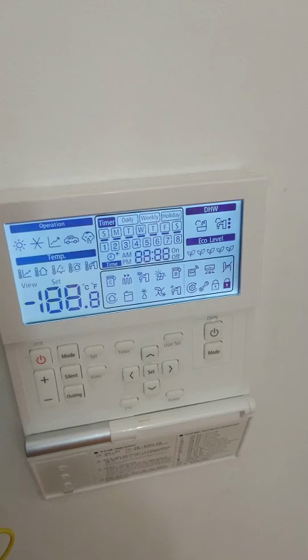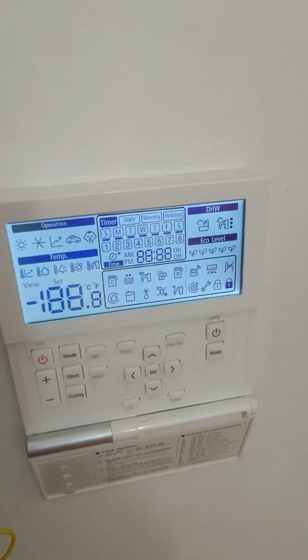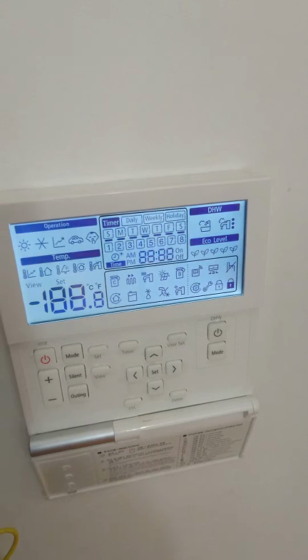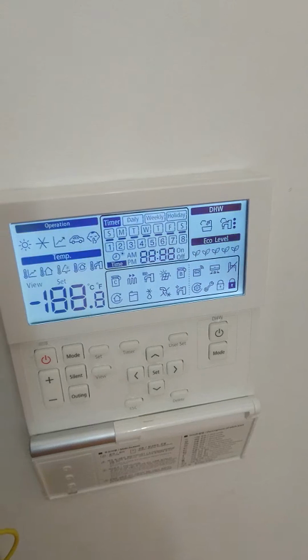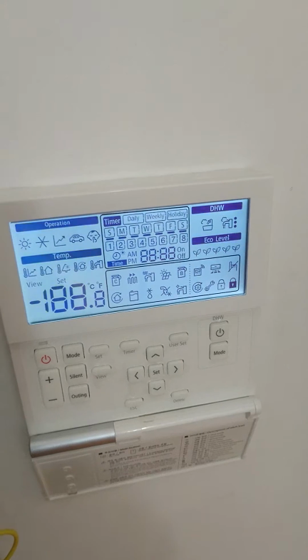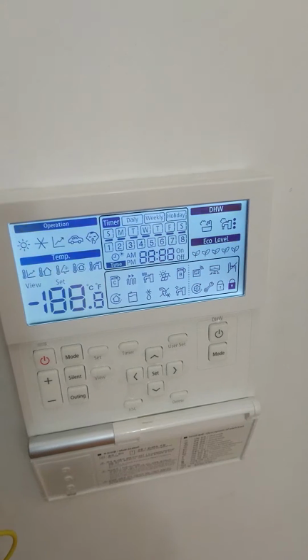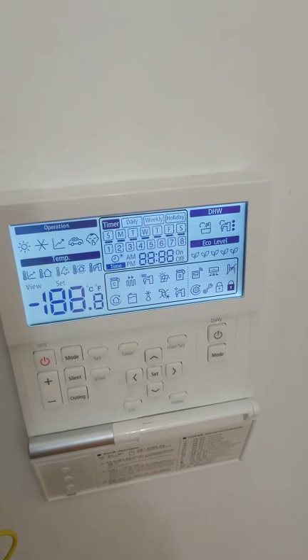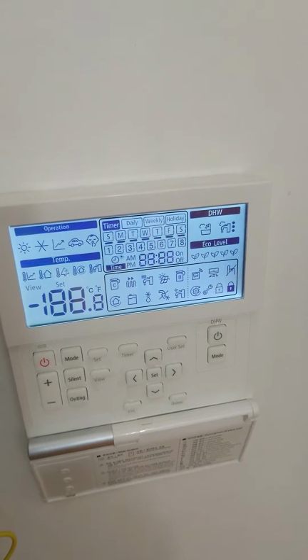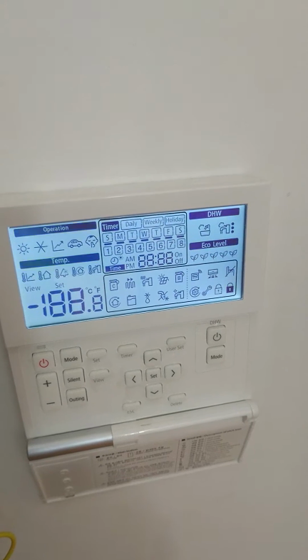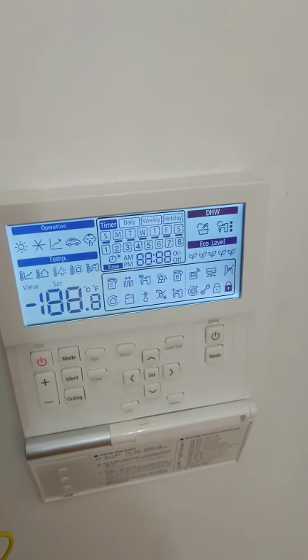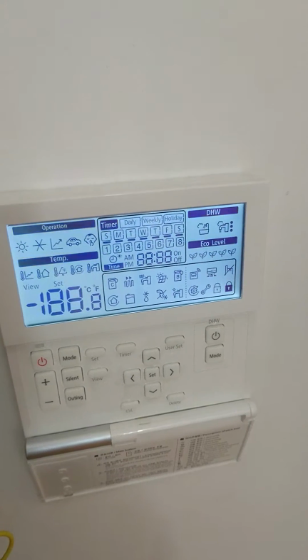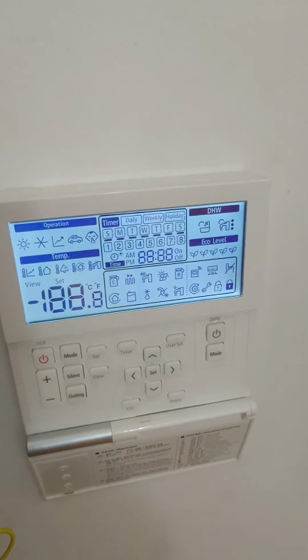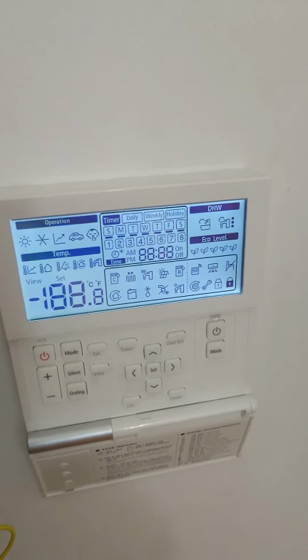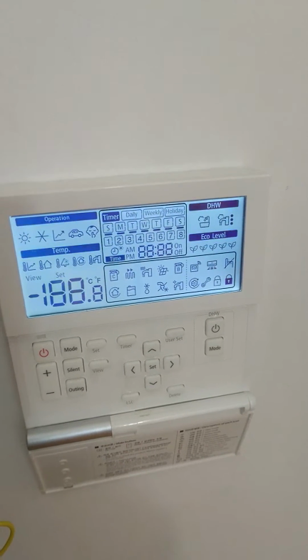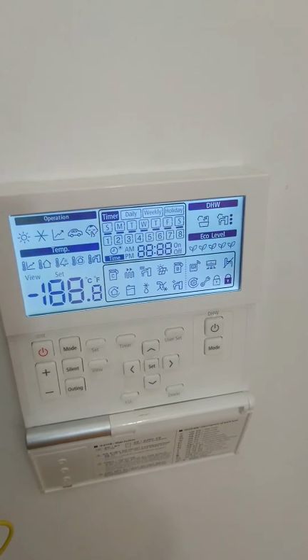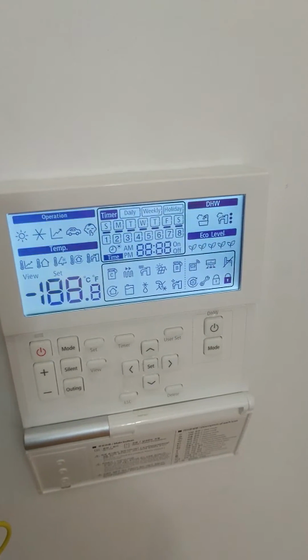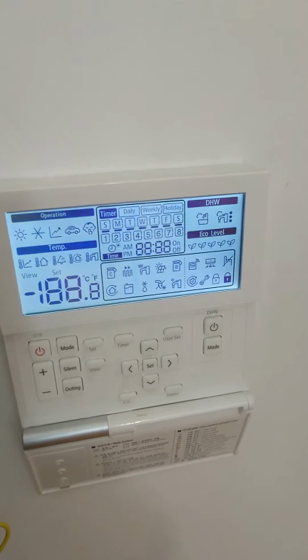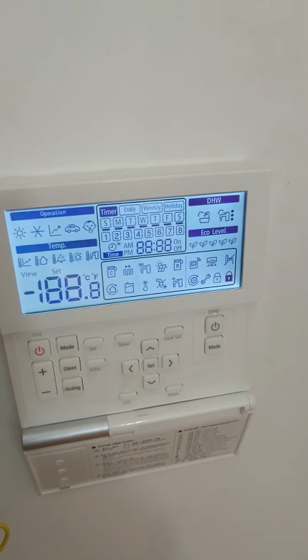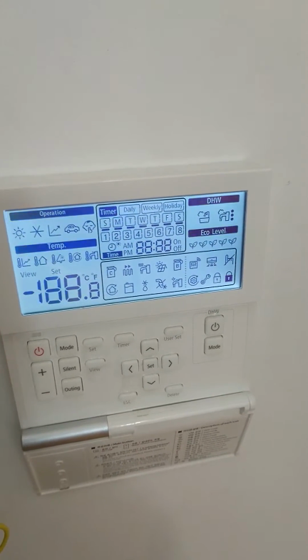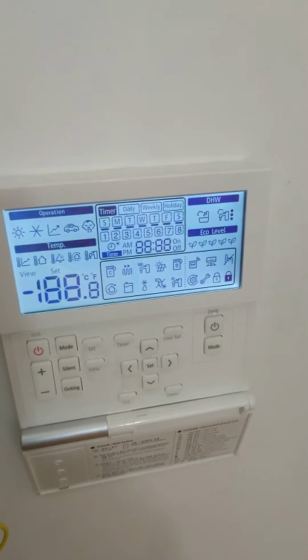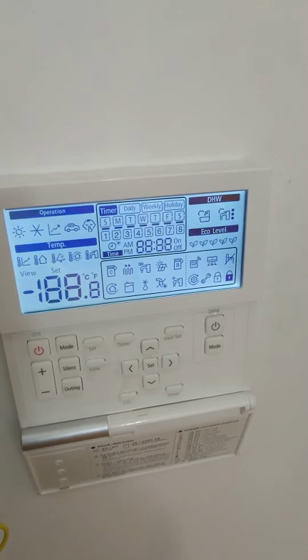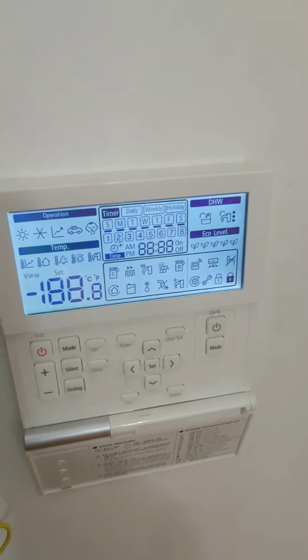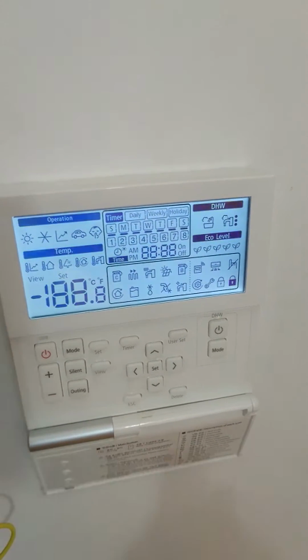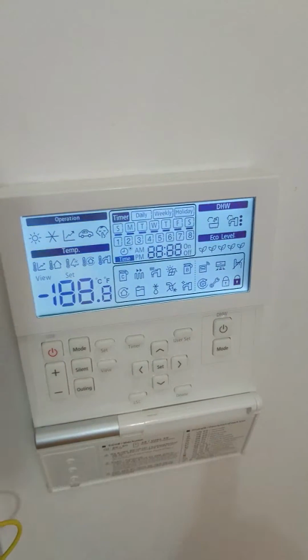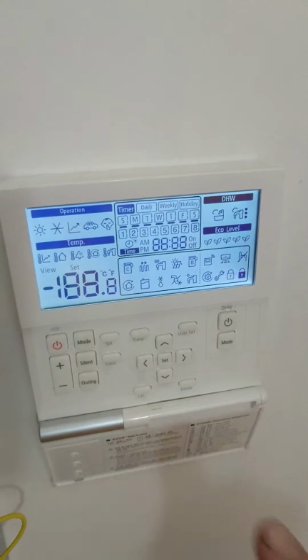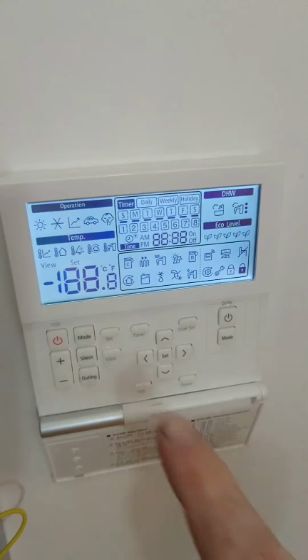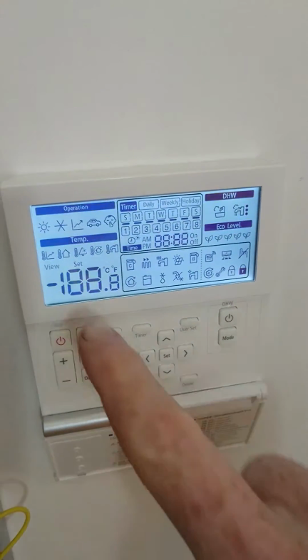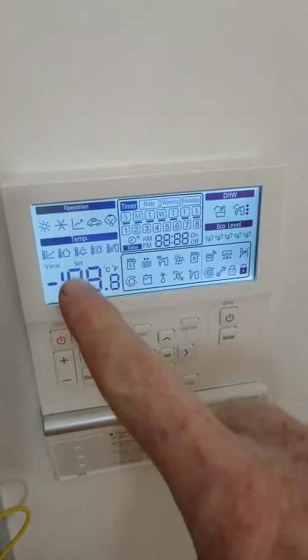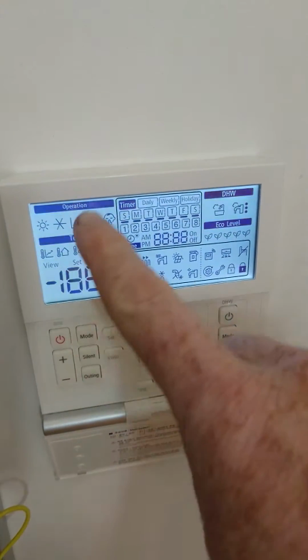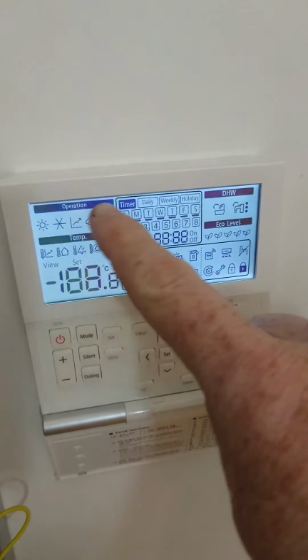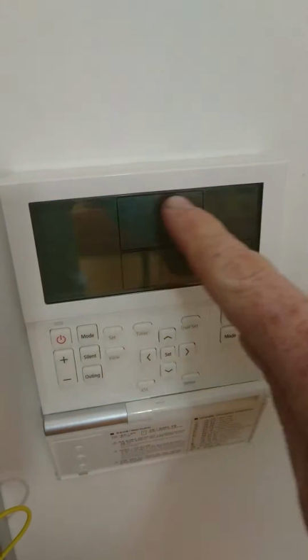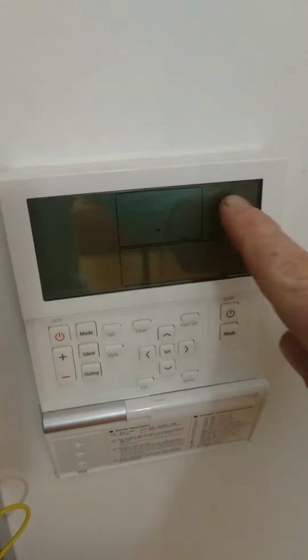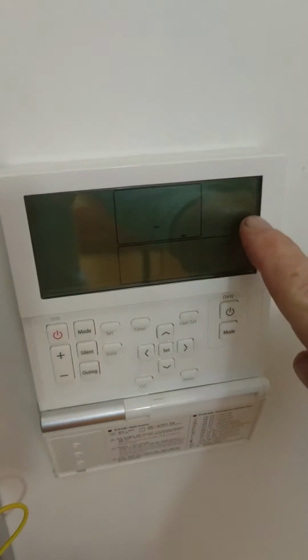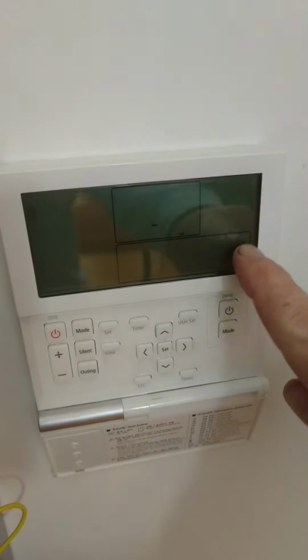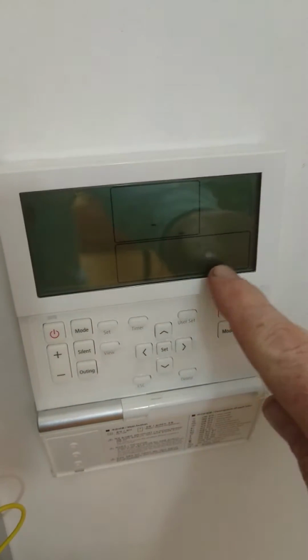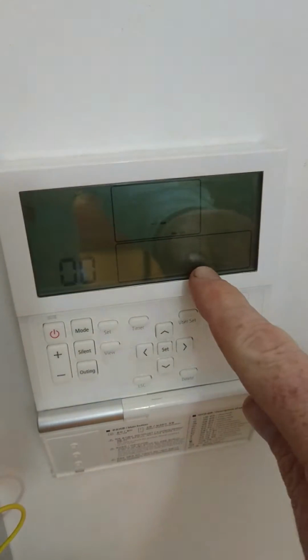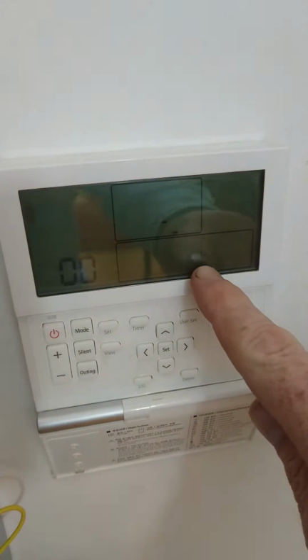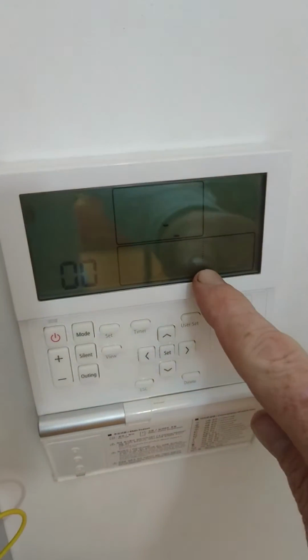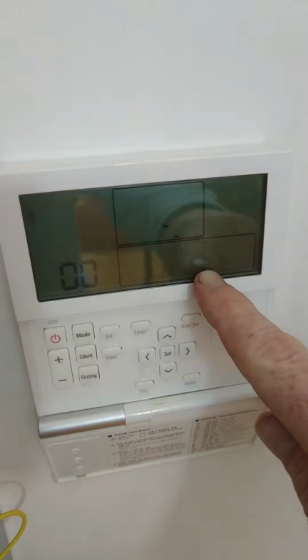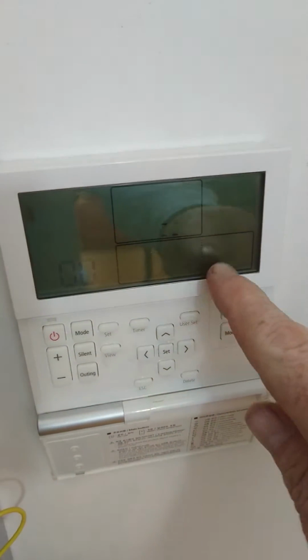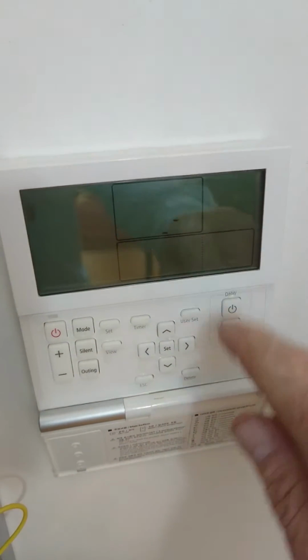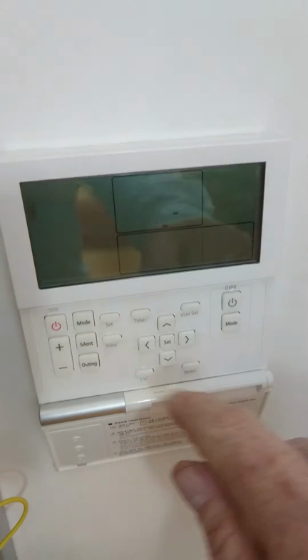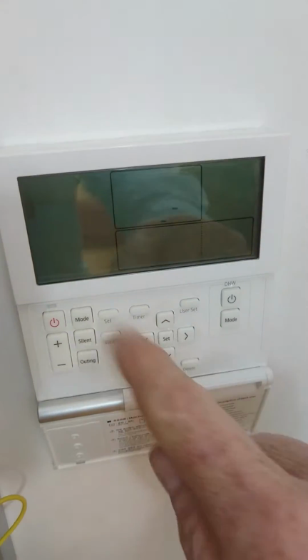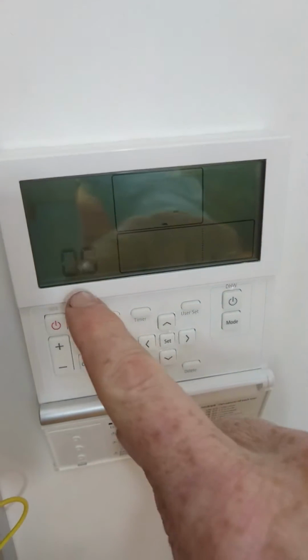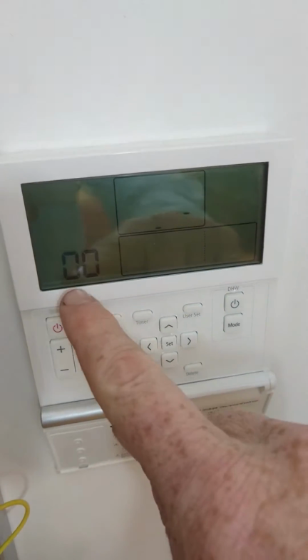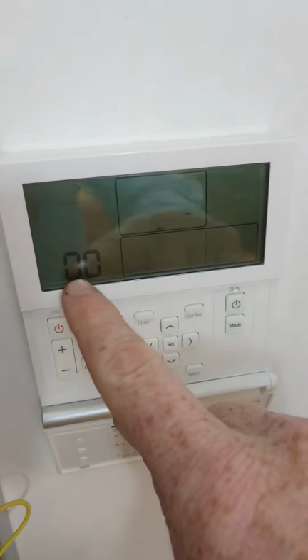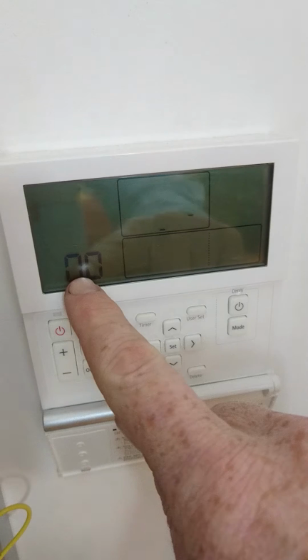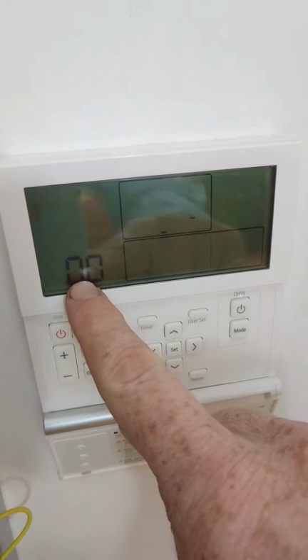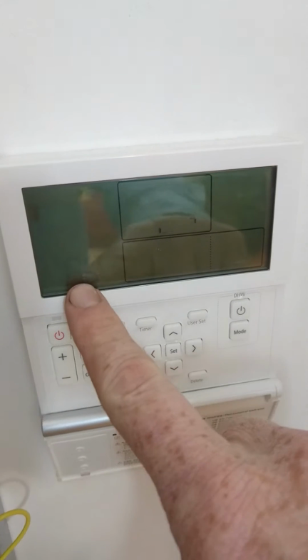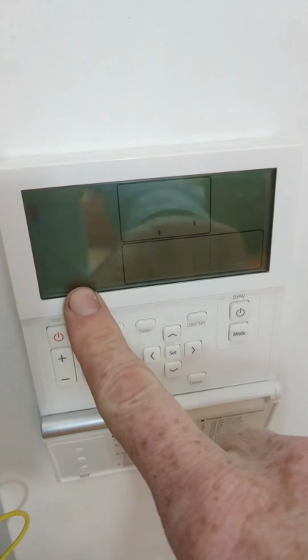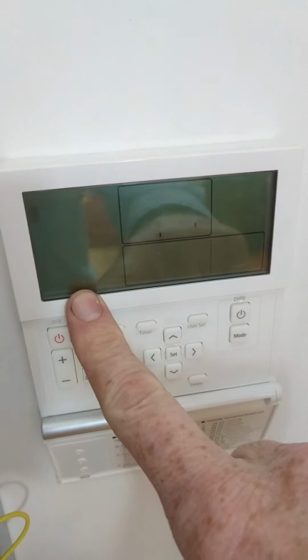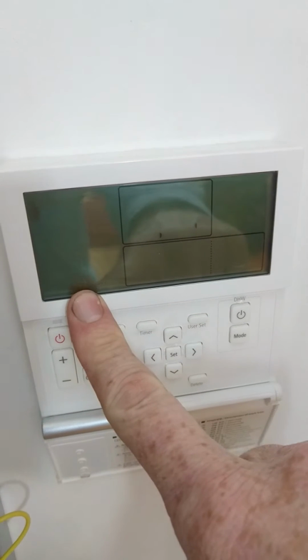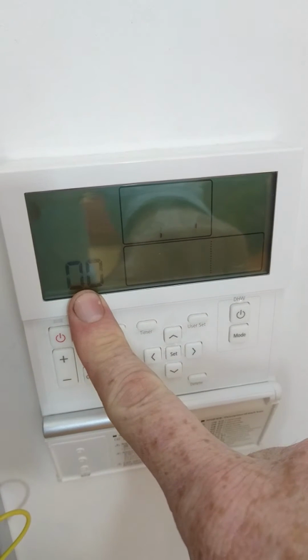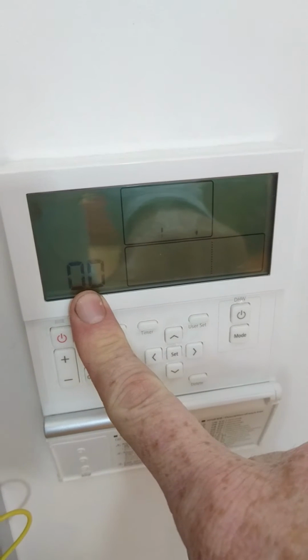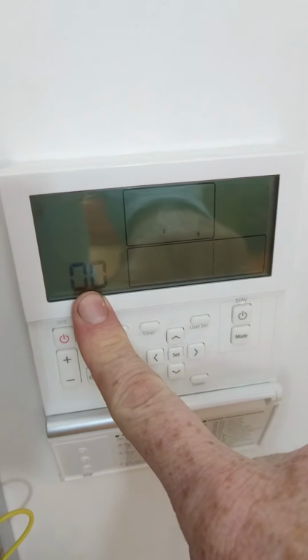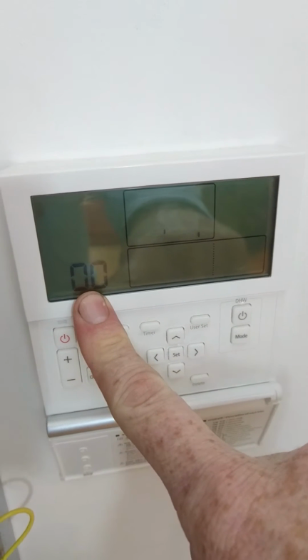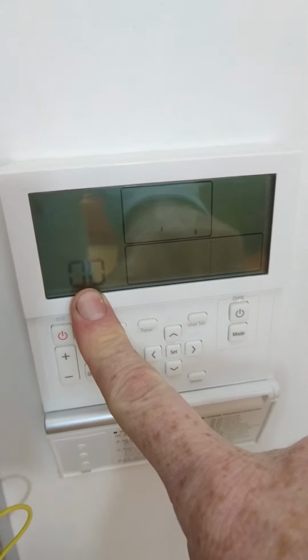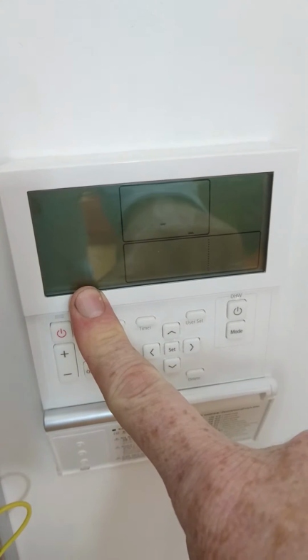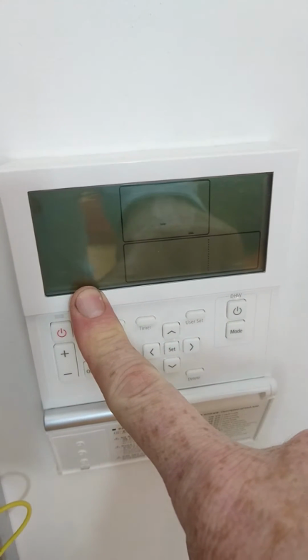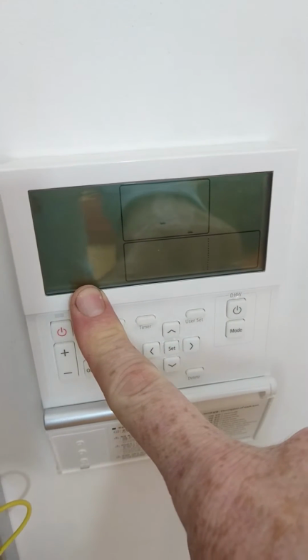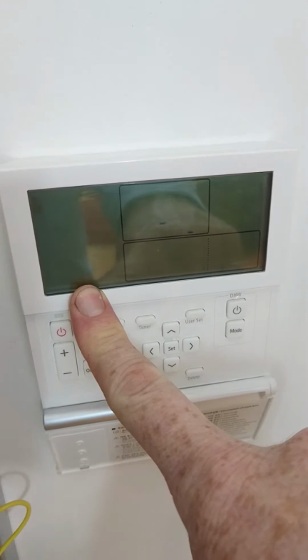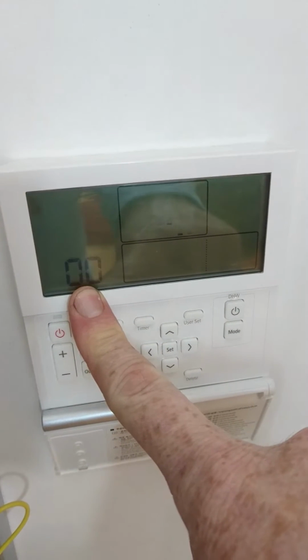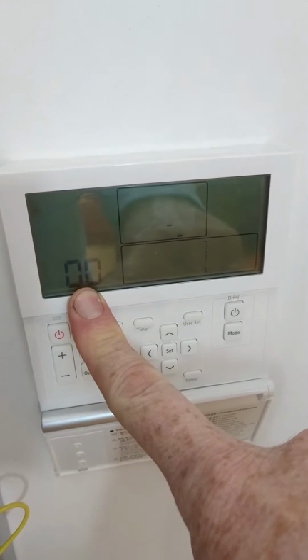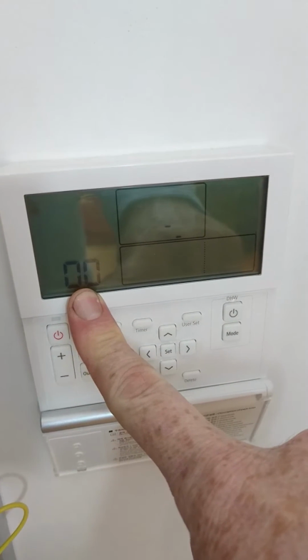We've just started up our system and turned the power on. You can see the initialization screen, and then 00 appears on the screen.